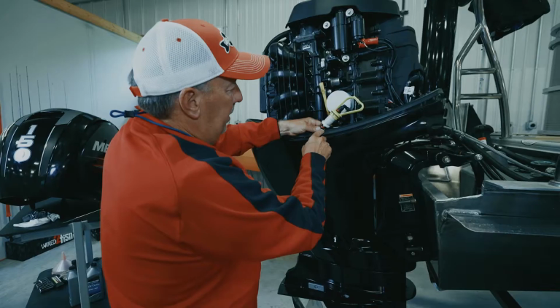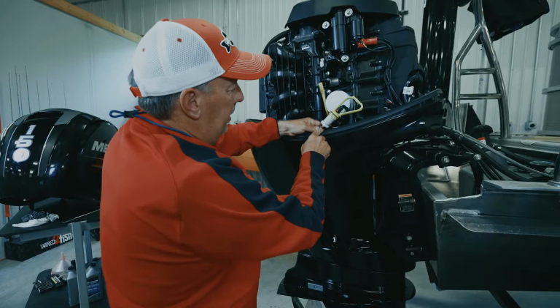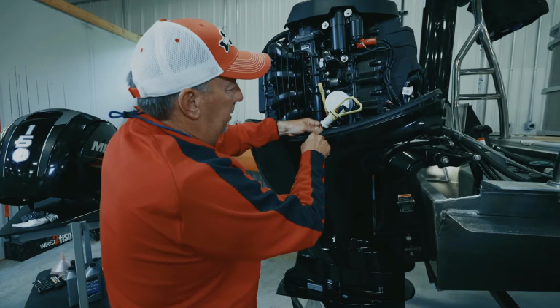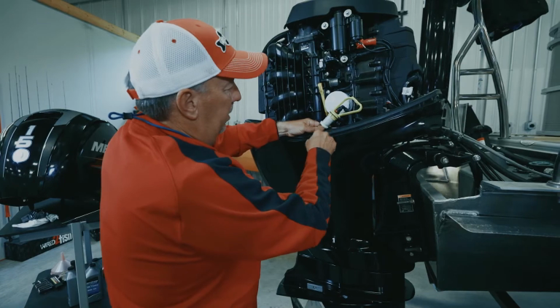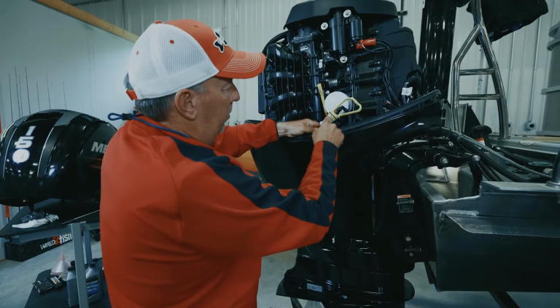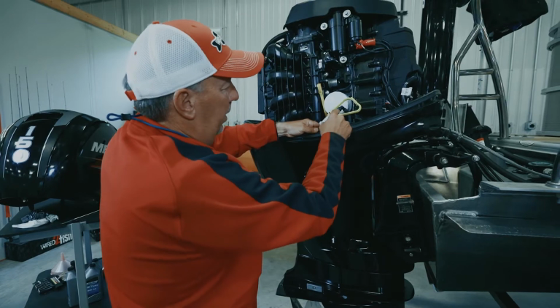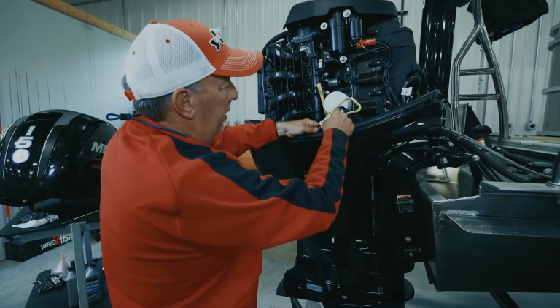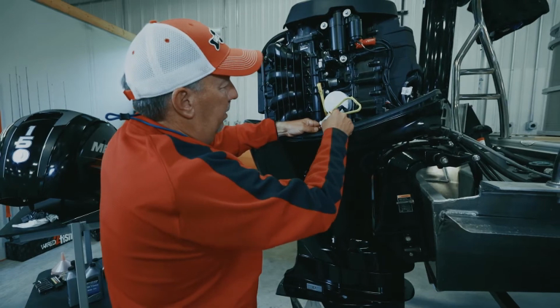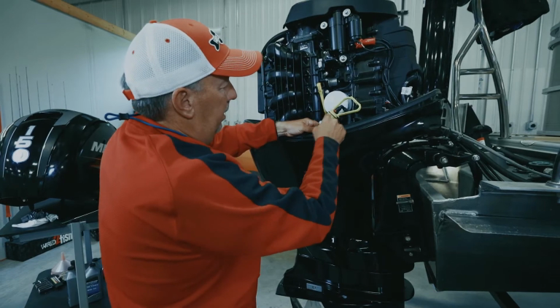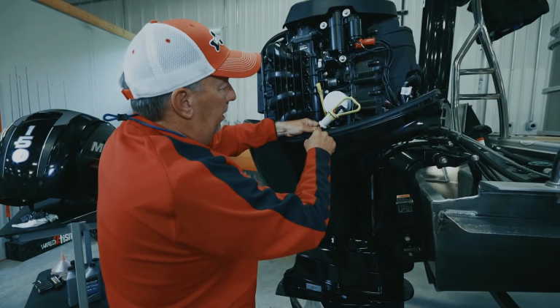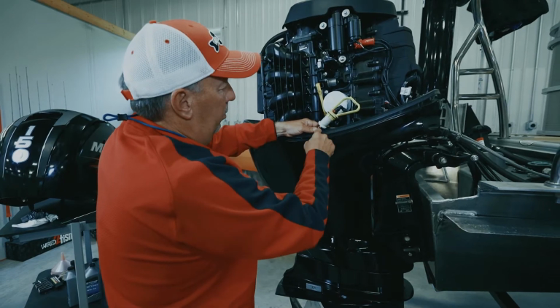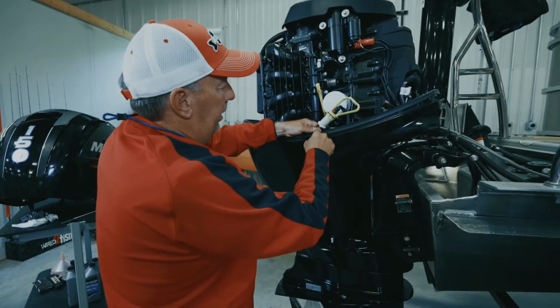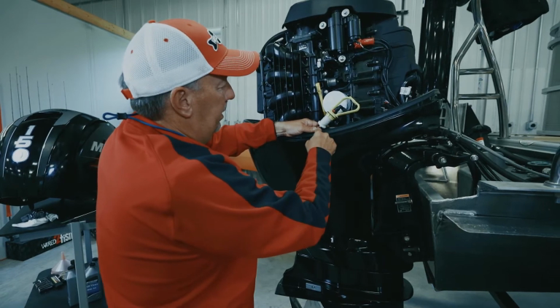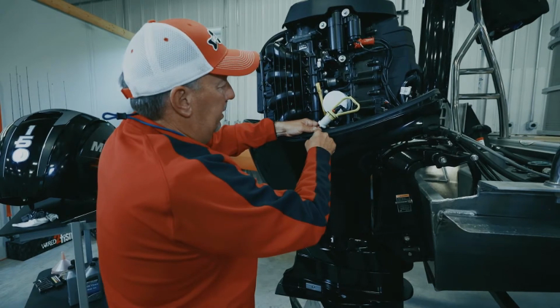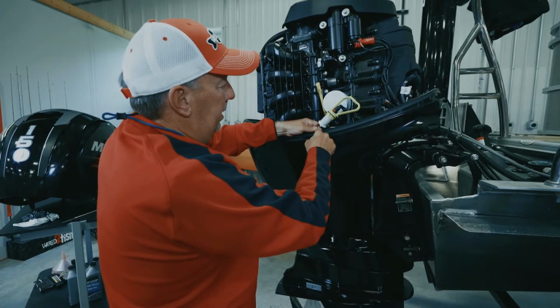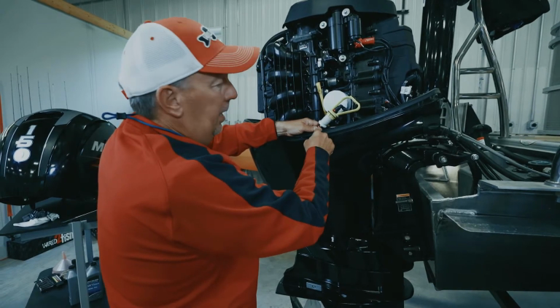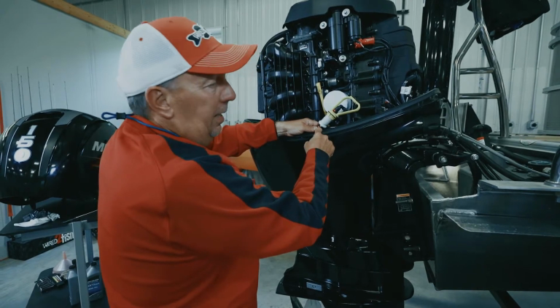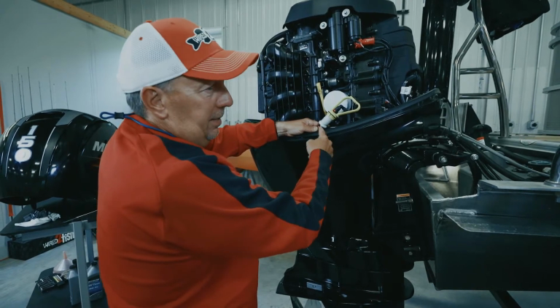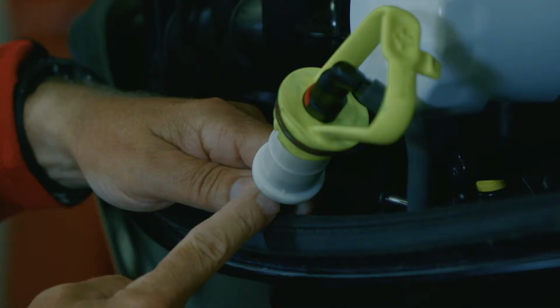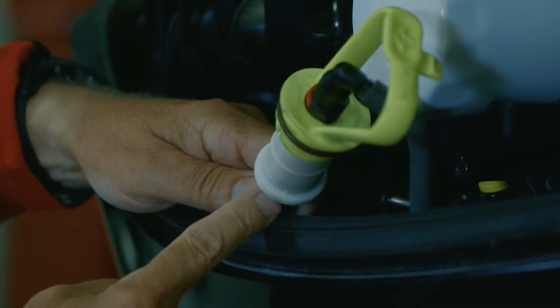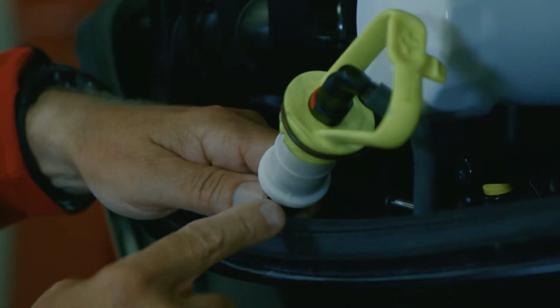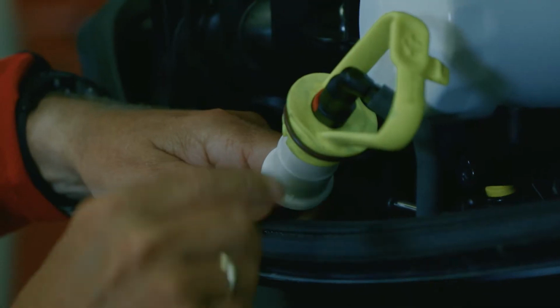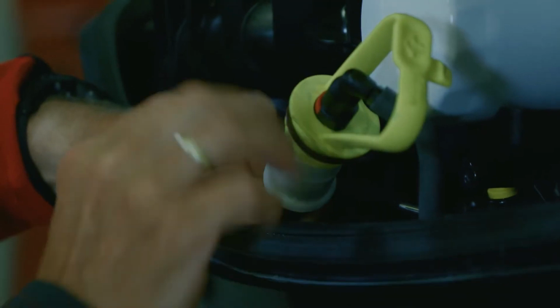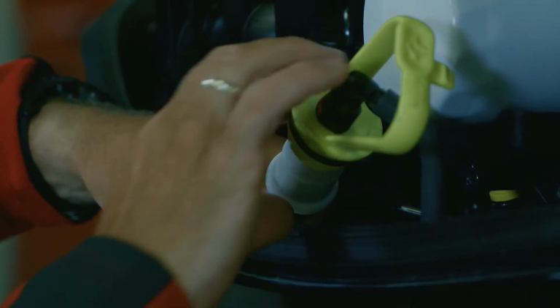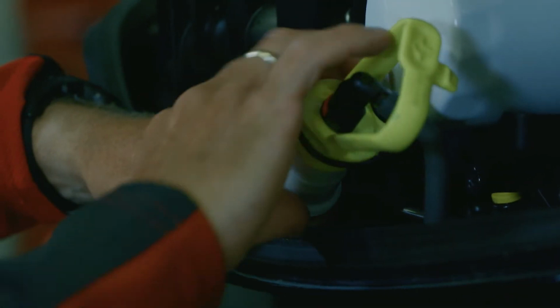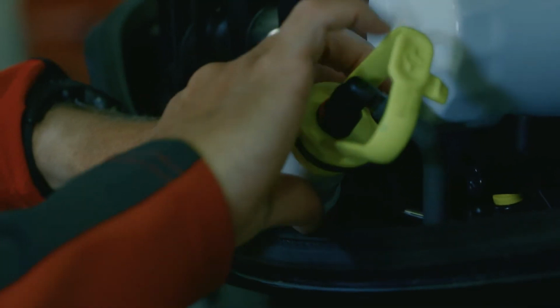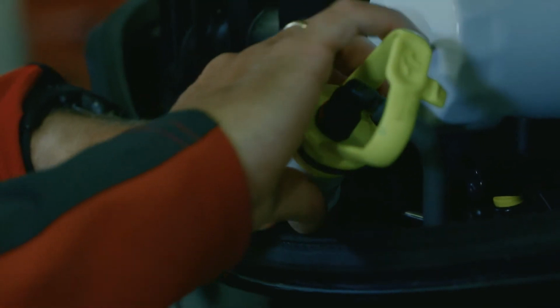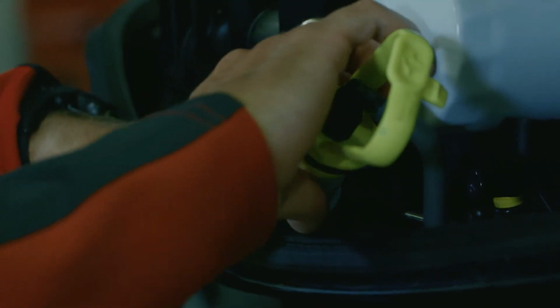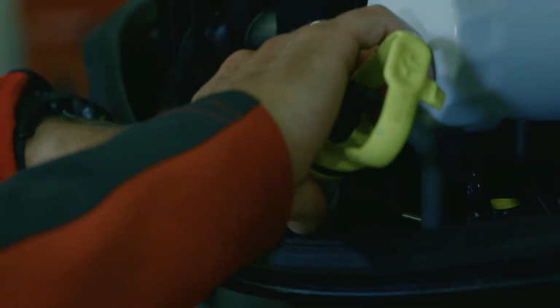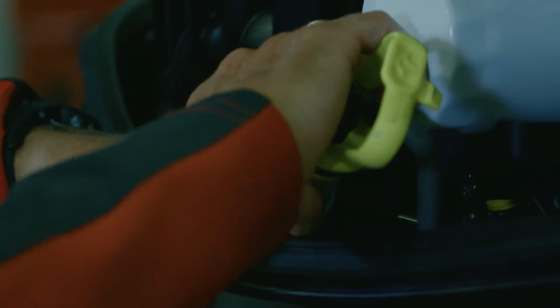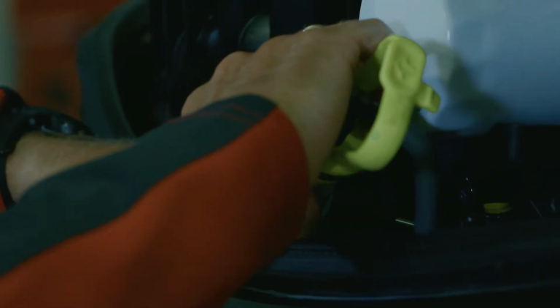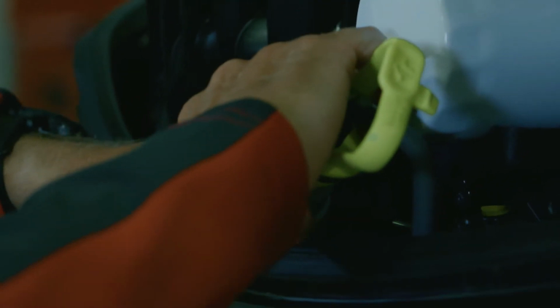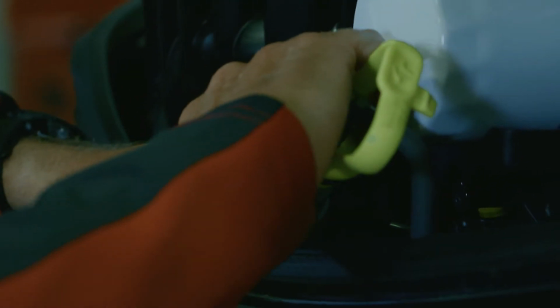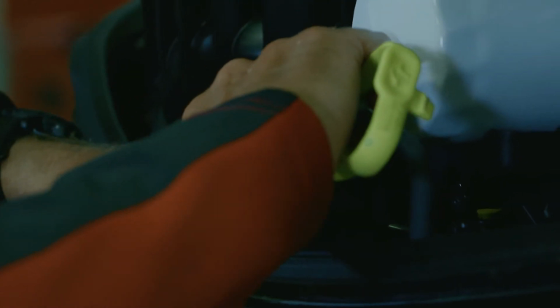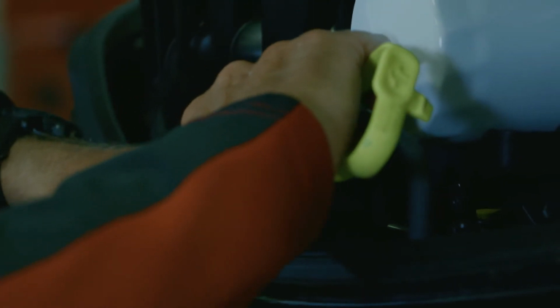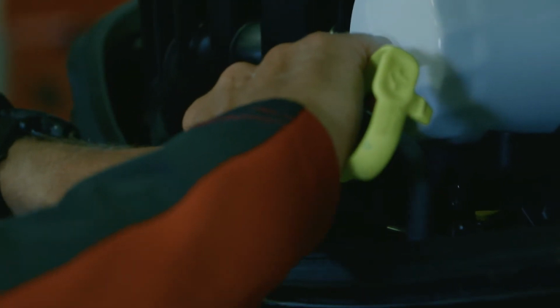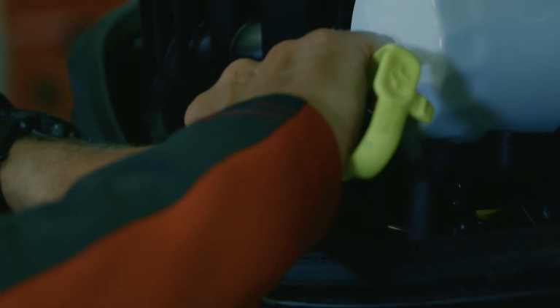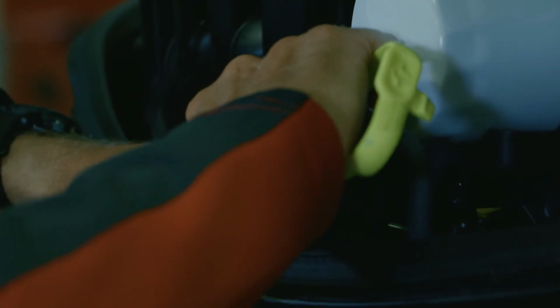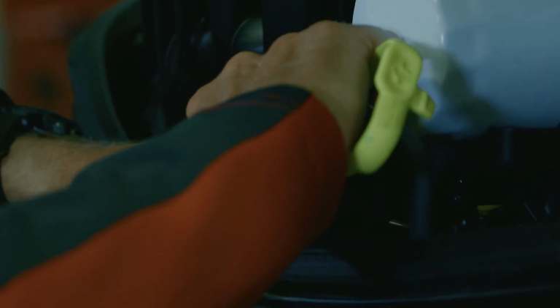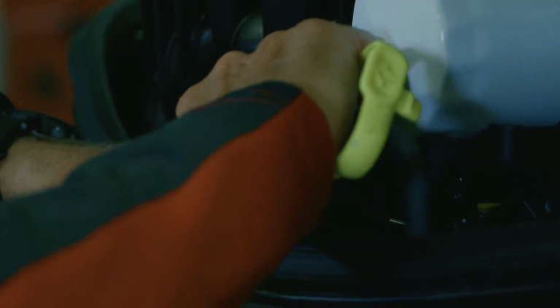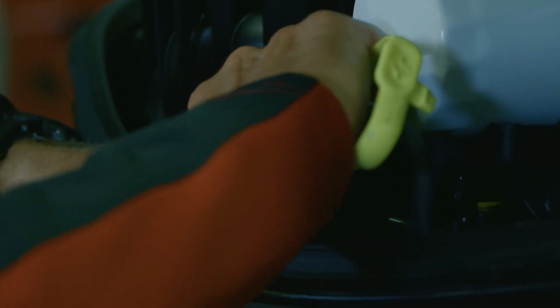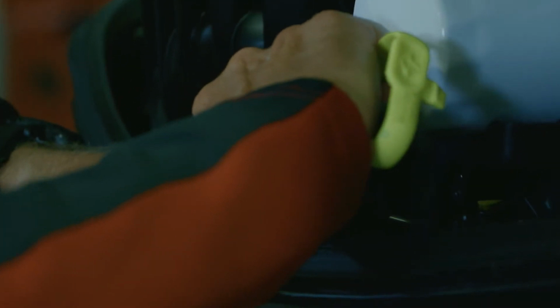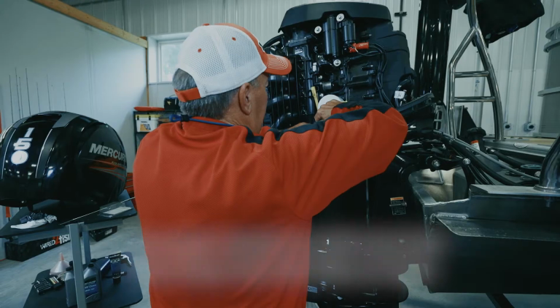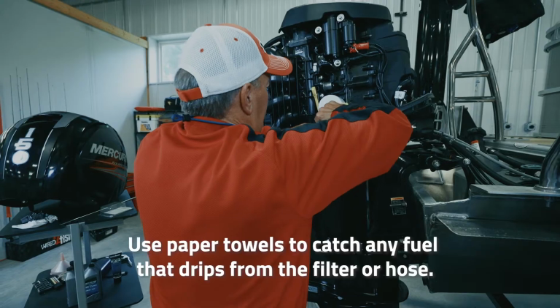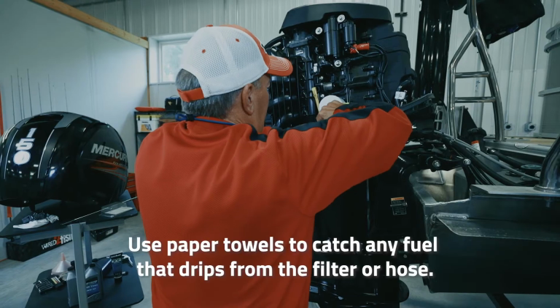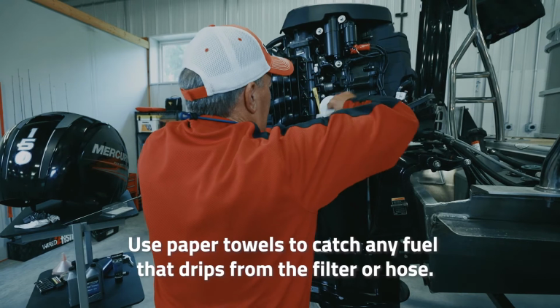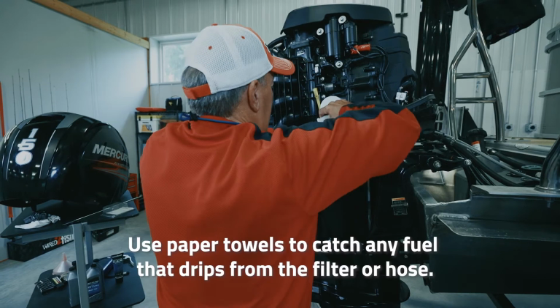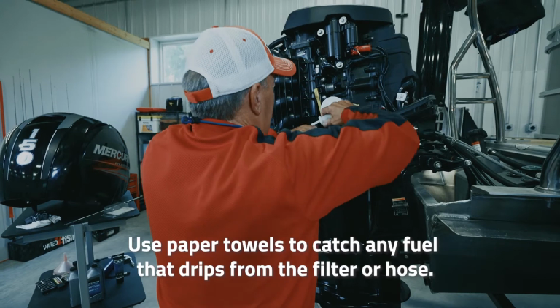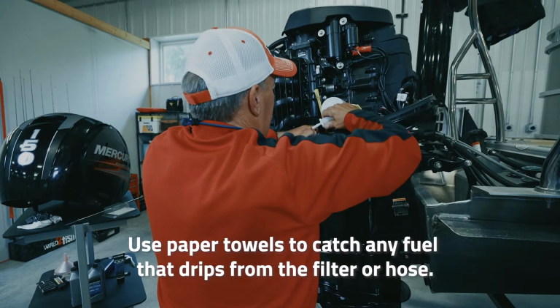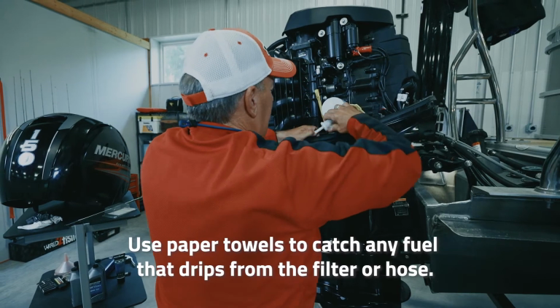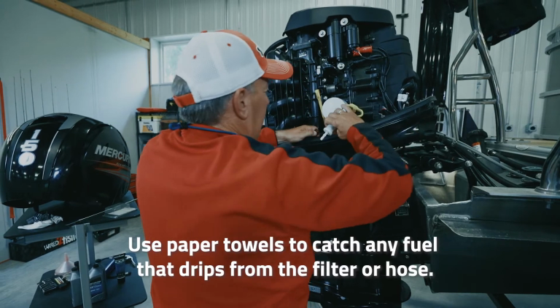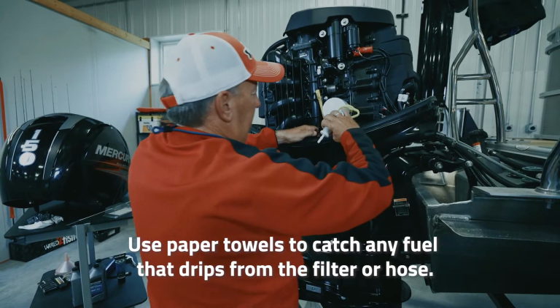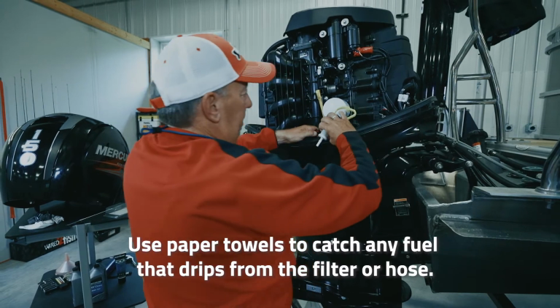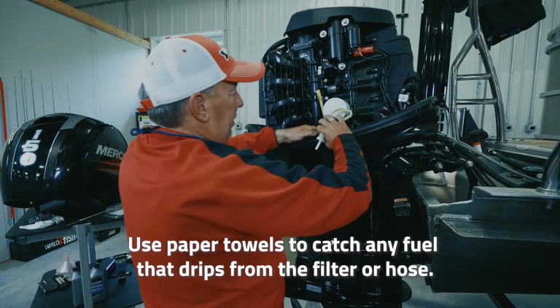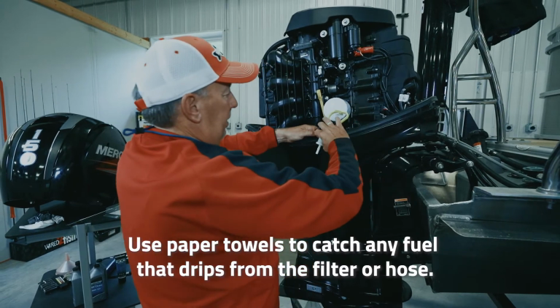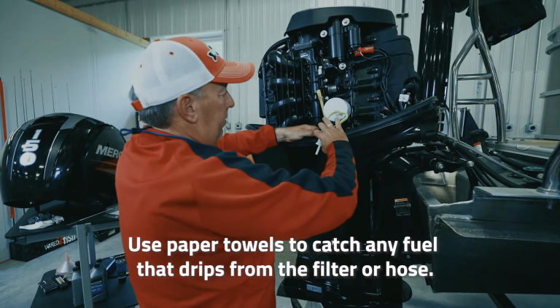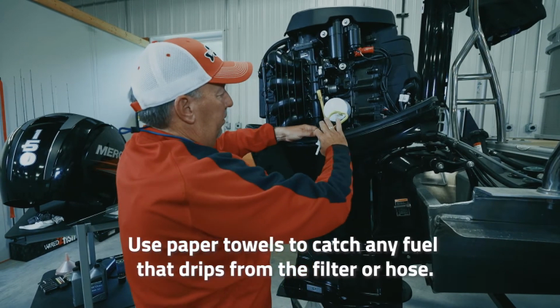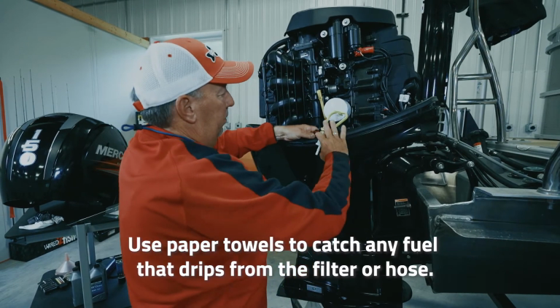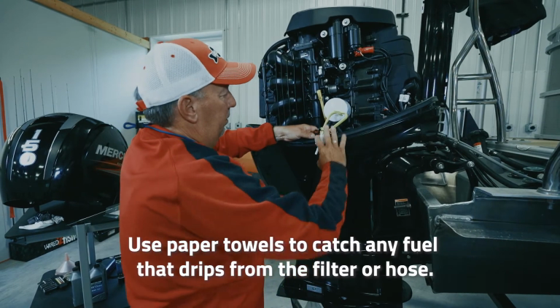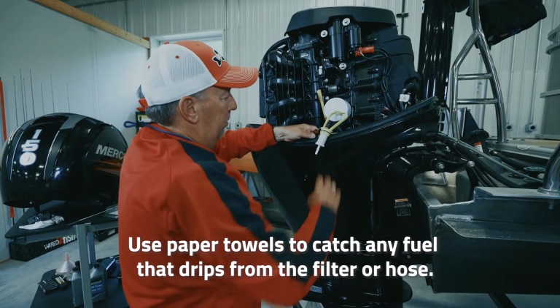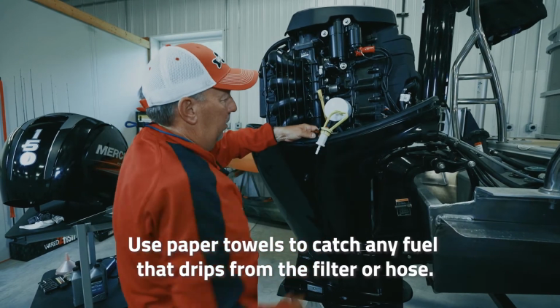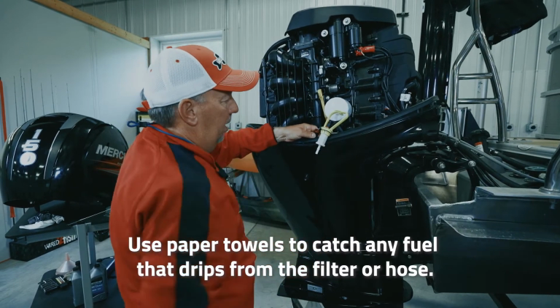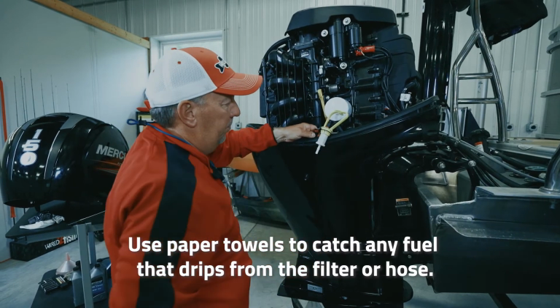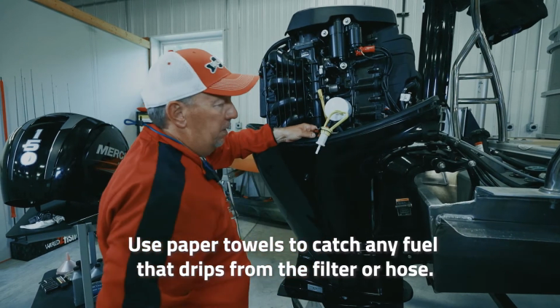You see these little red quick disconnects — and that's exactly what they are. So I'm going to disconnect the bottom here and get the fuel filter out.